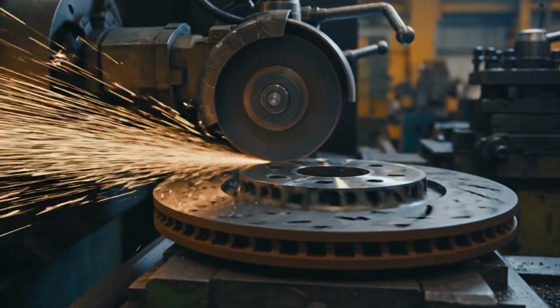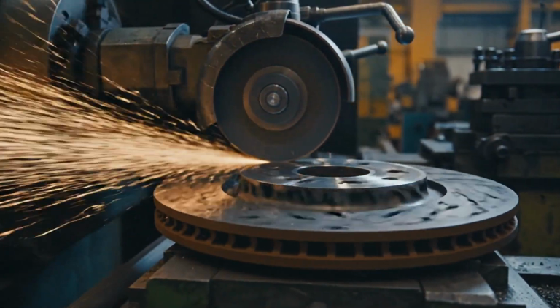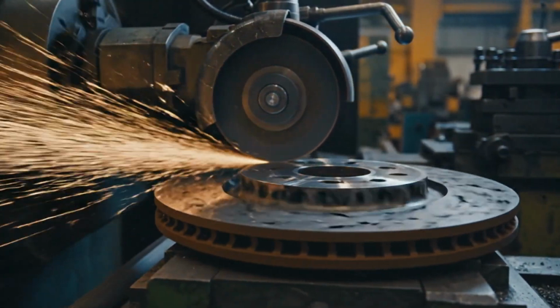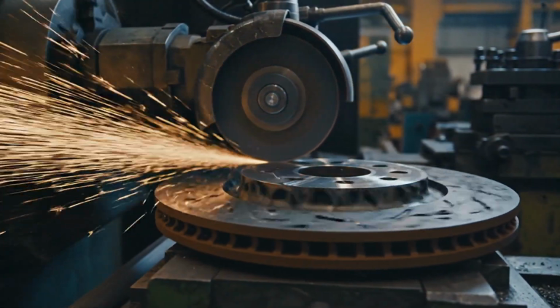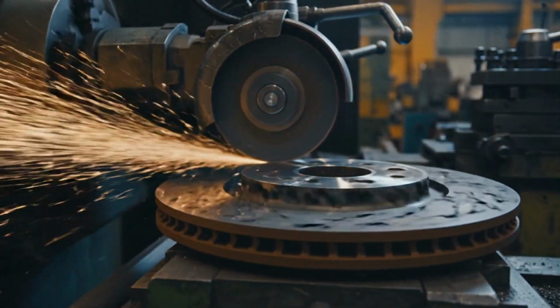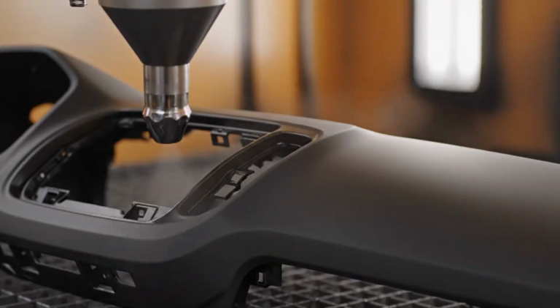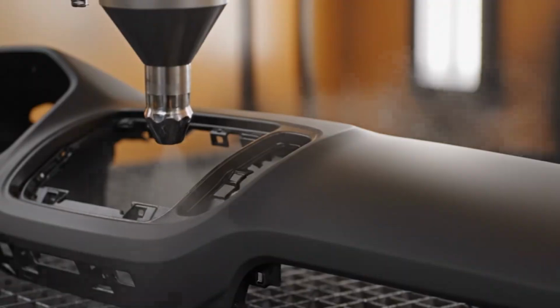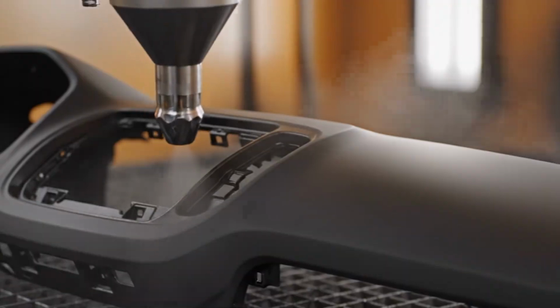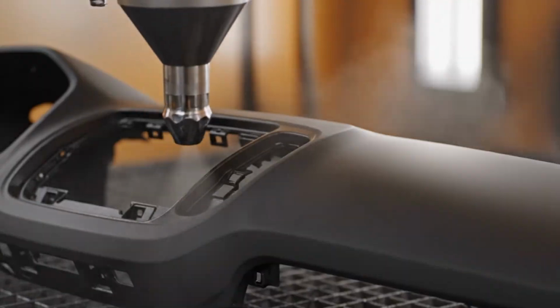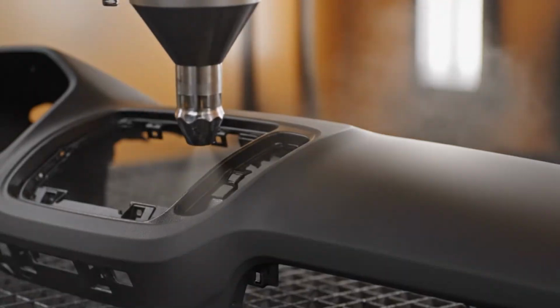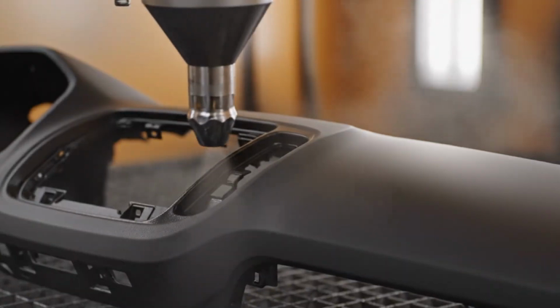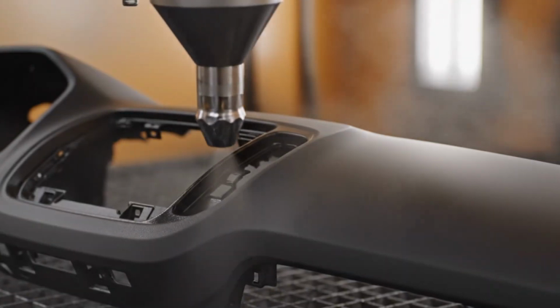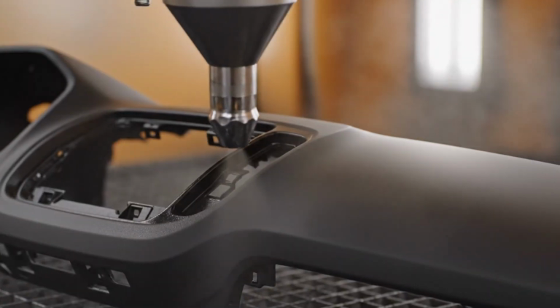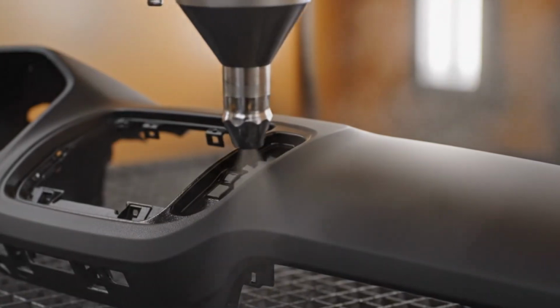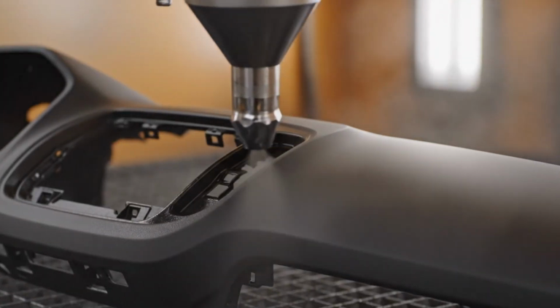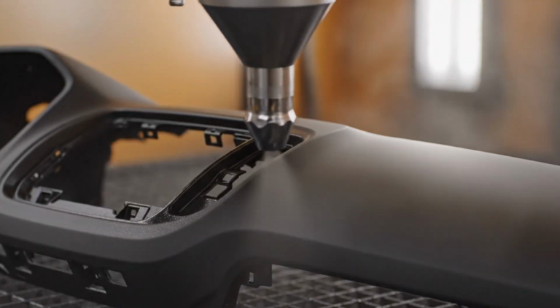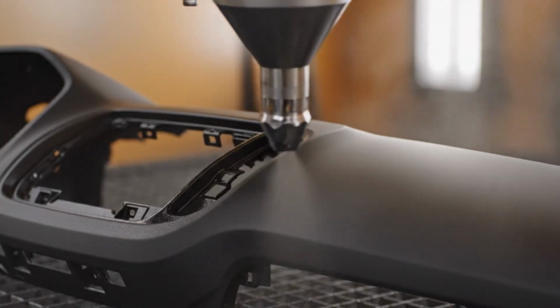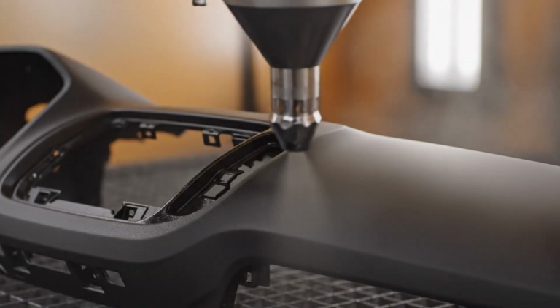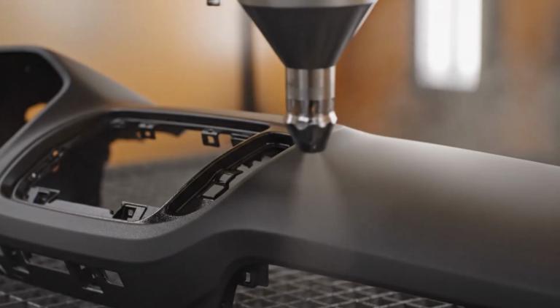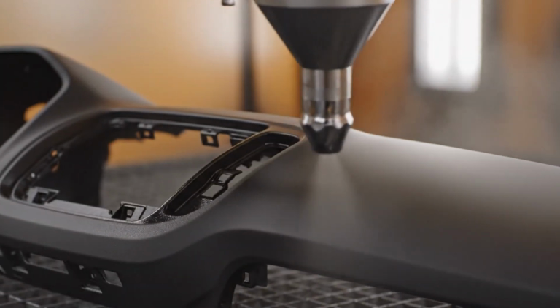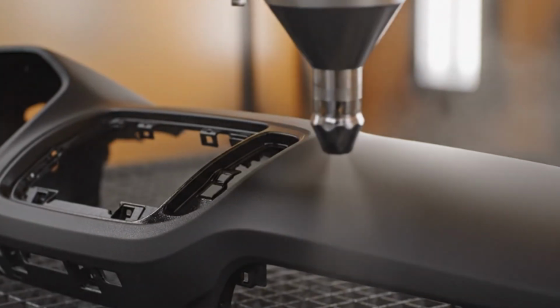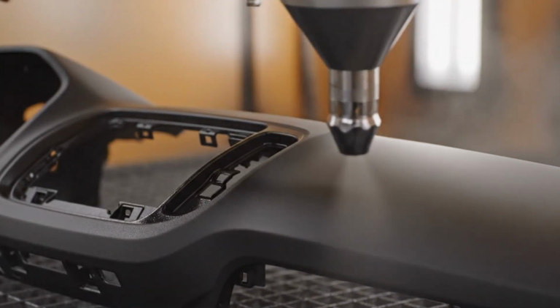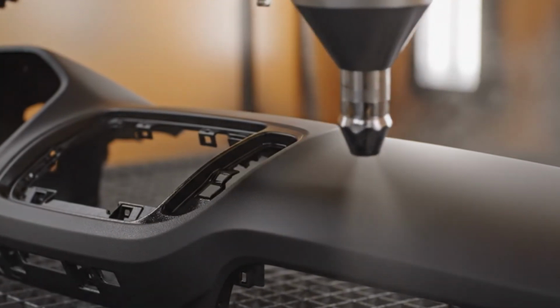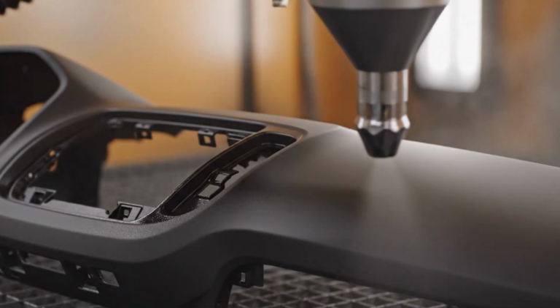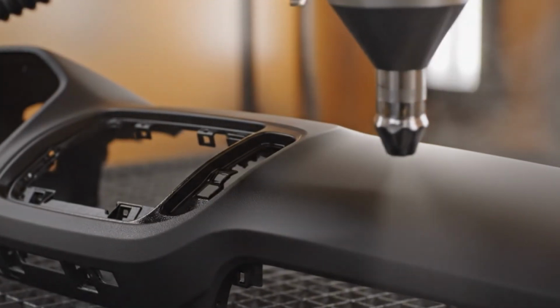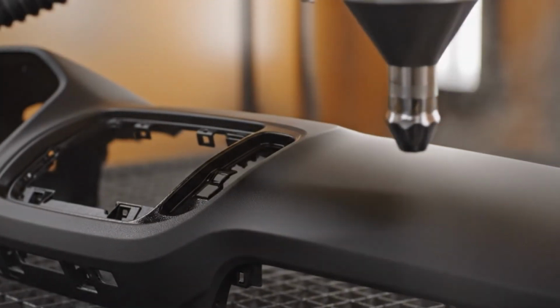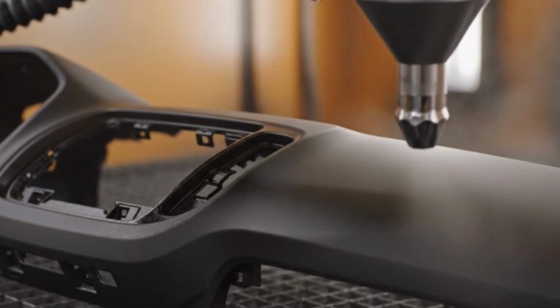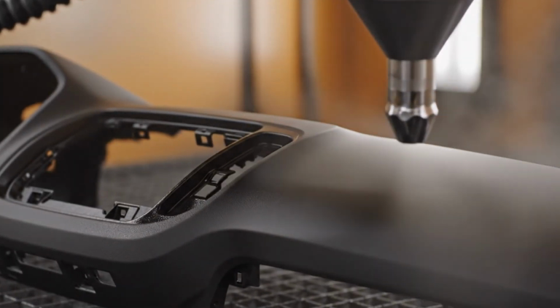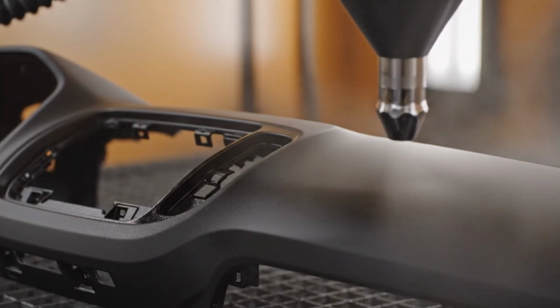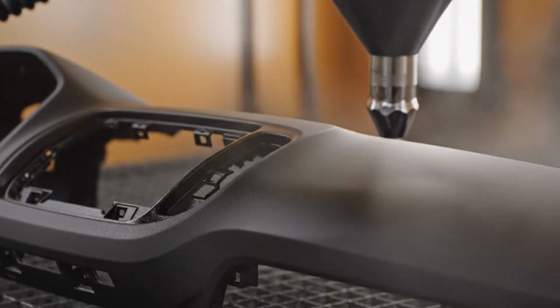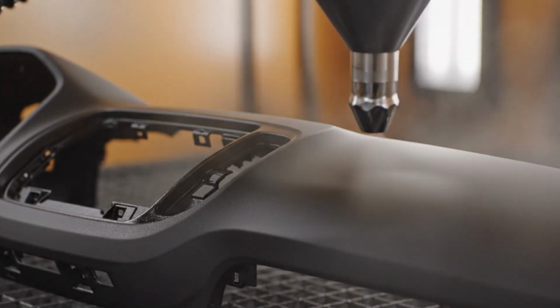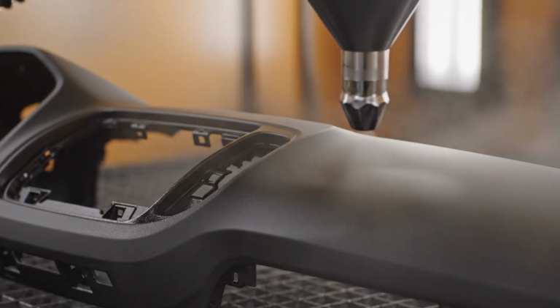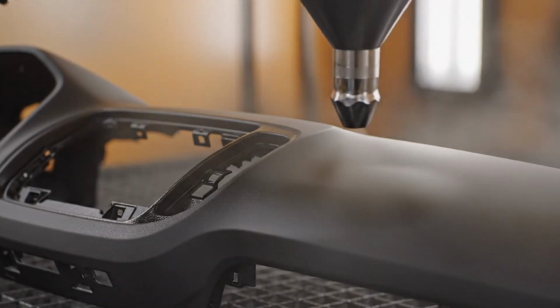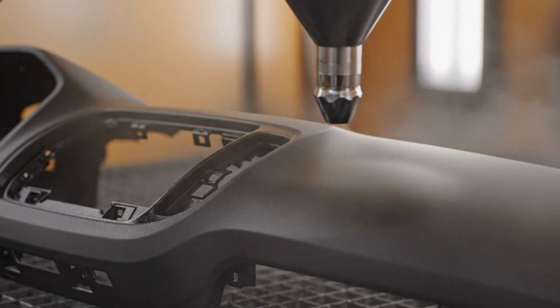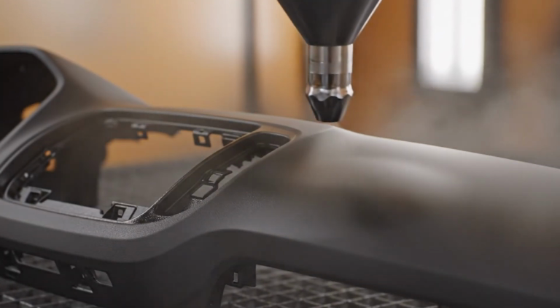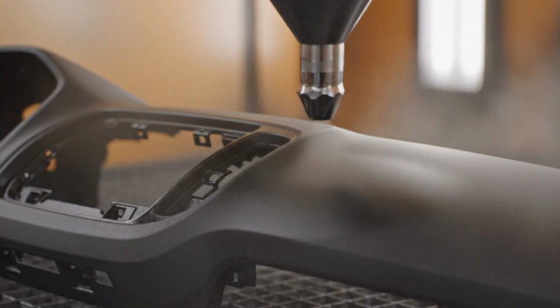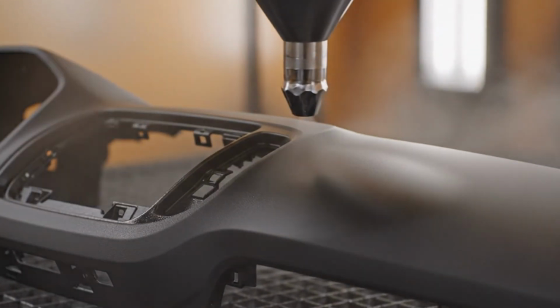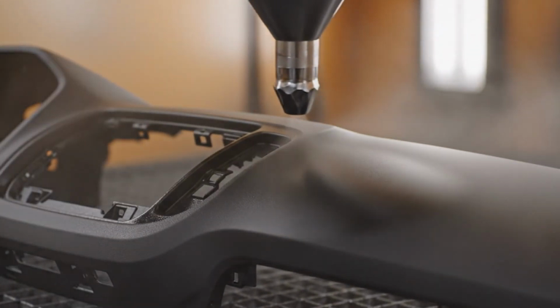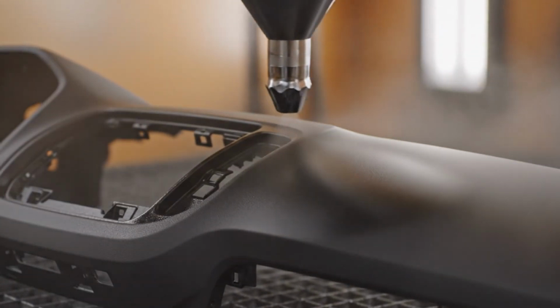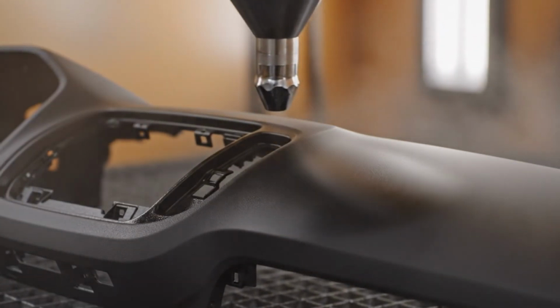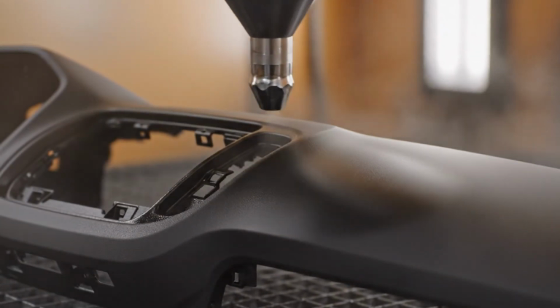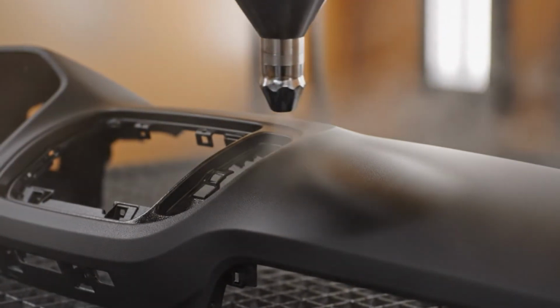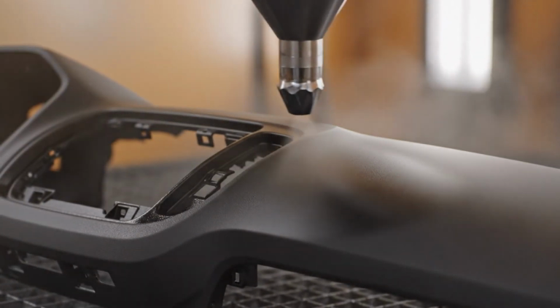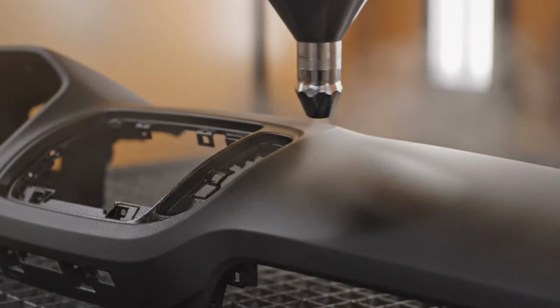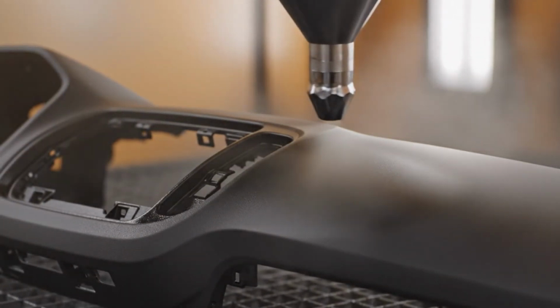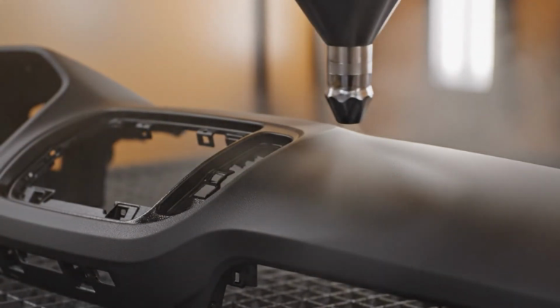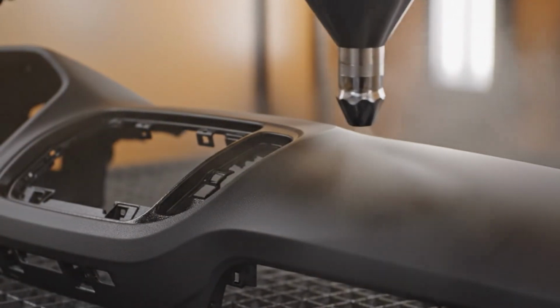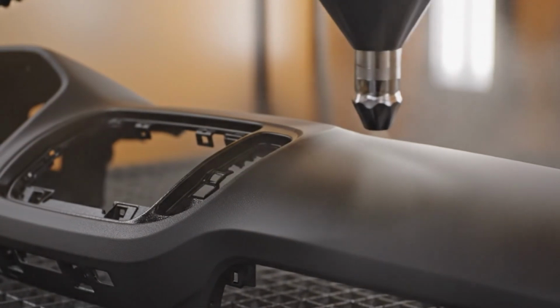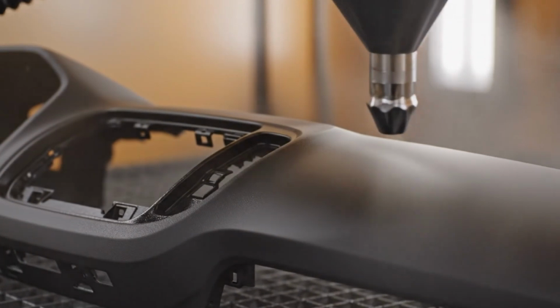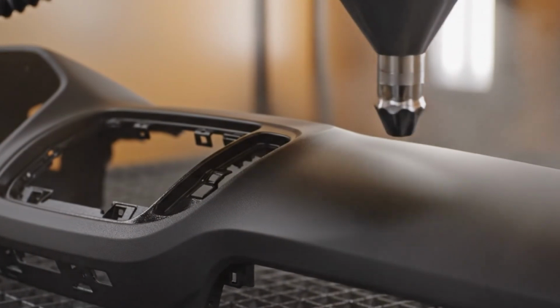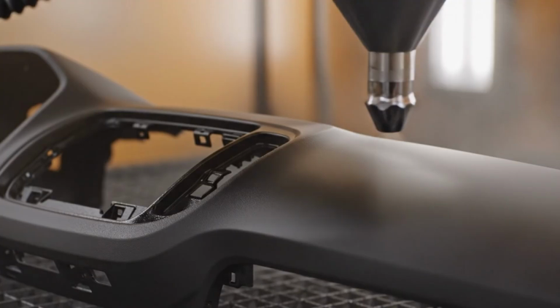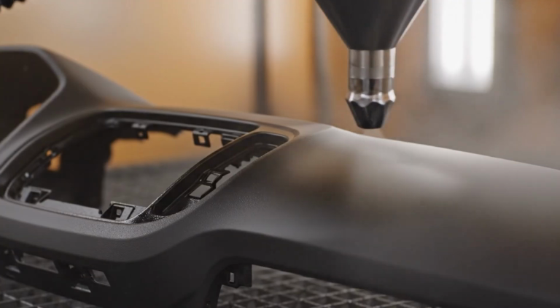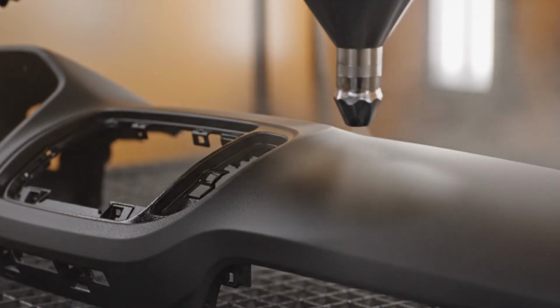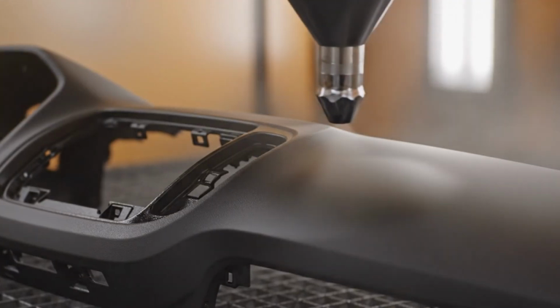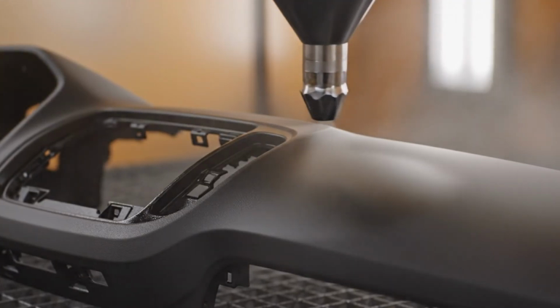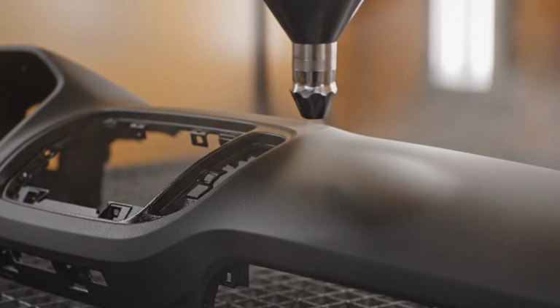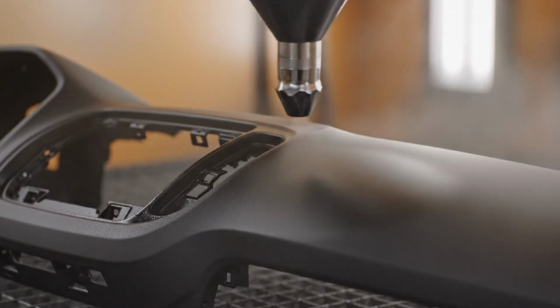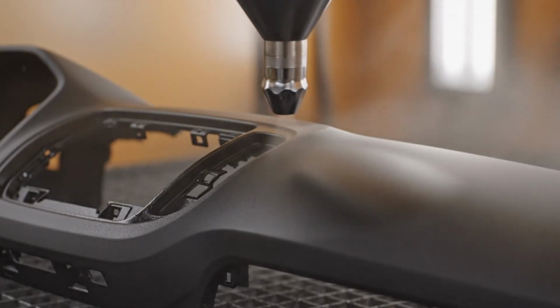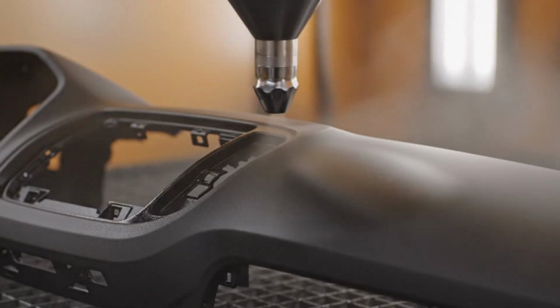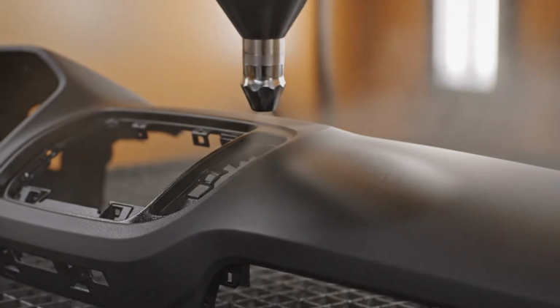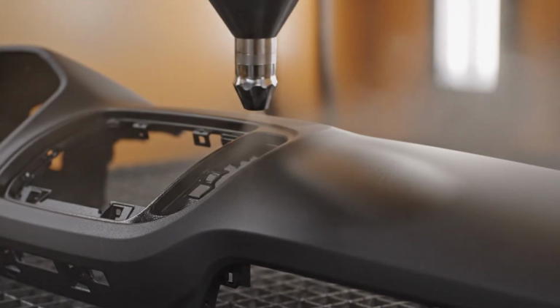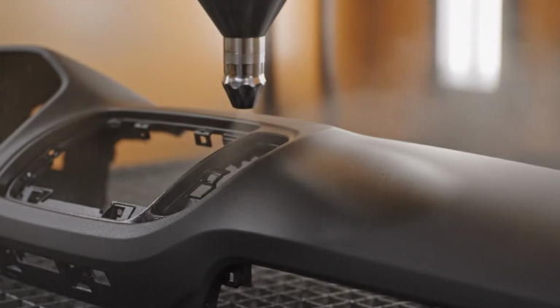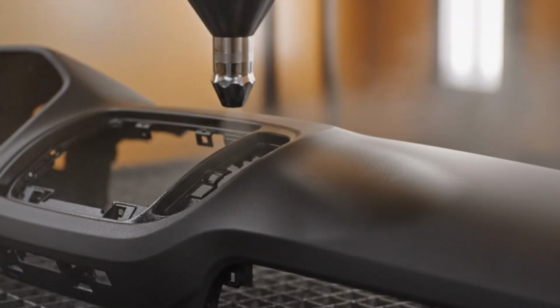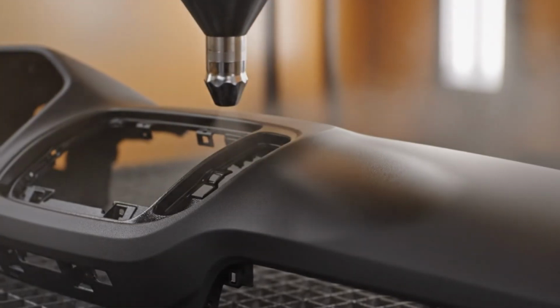Here we see the soft-touch coating being applied with robotic precision, resulting in a flawless matte black finish.